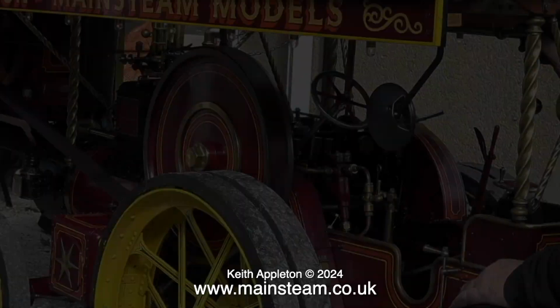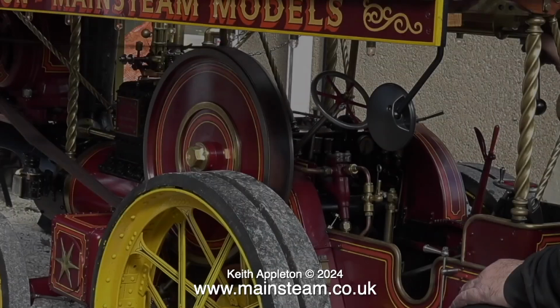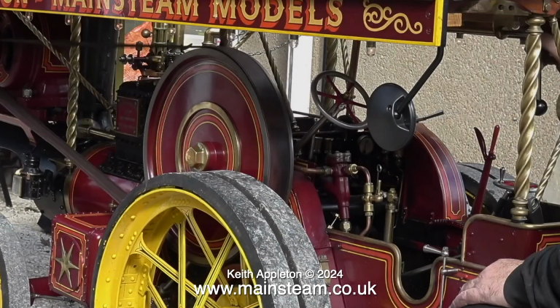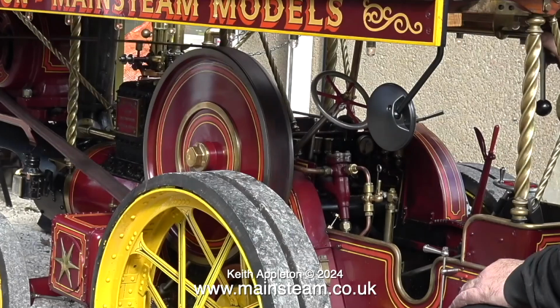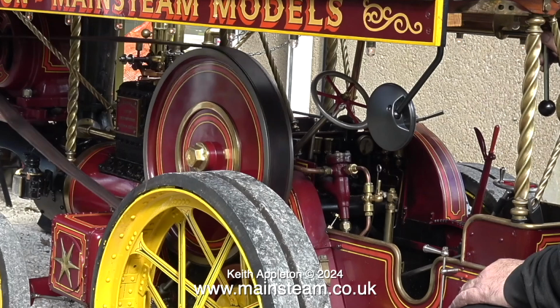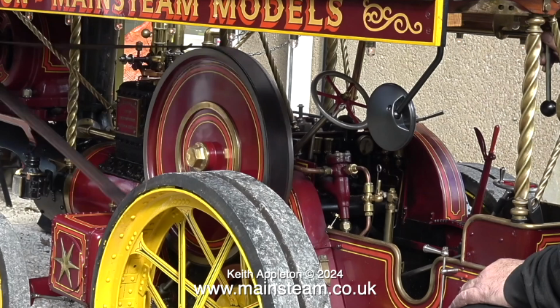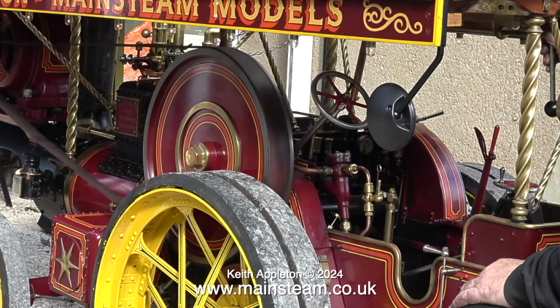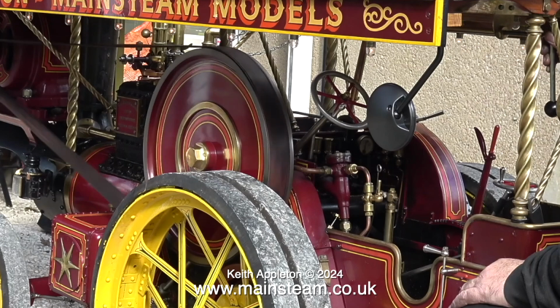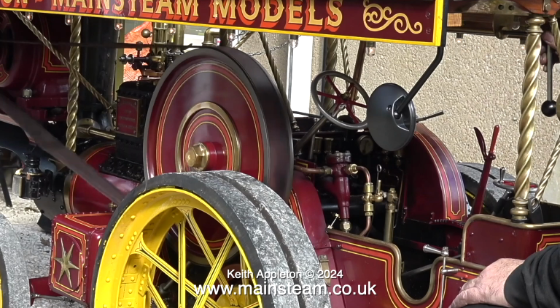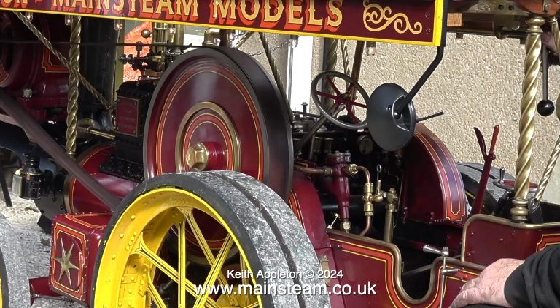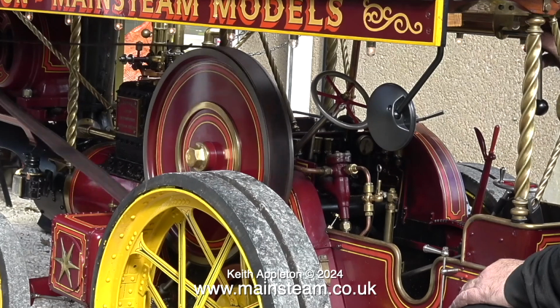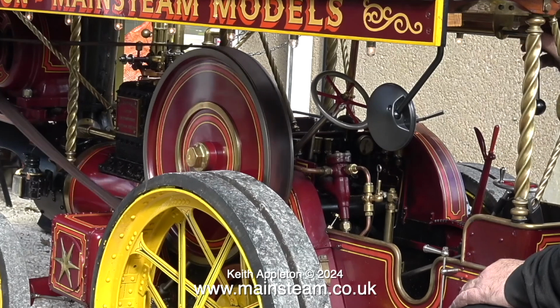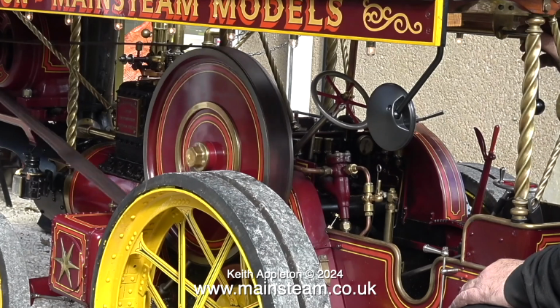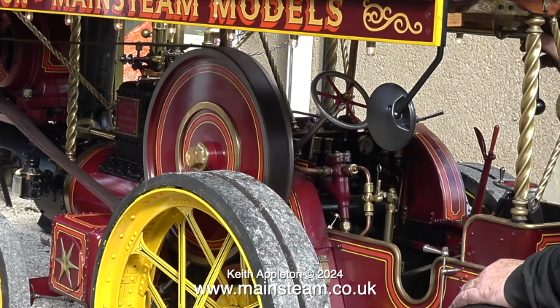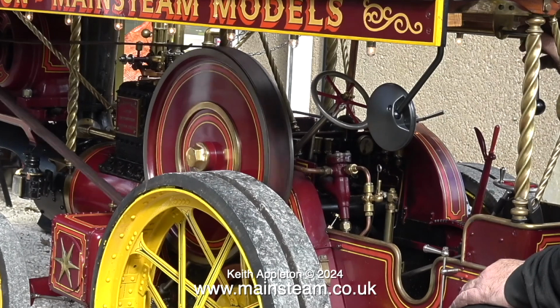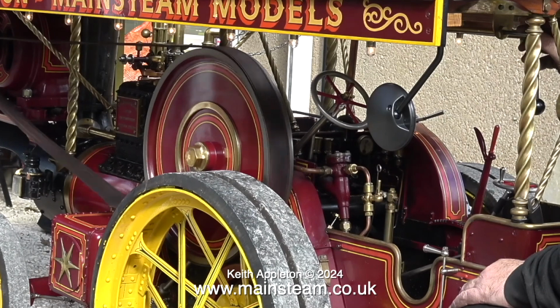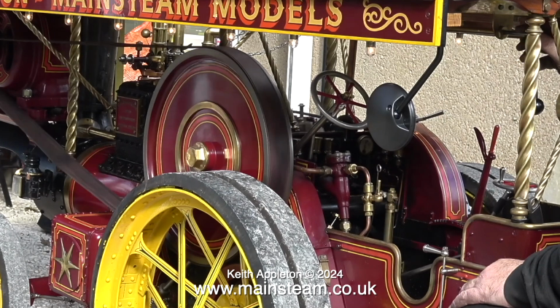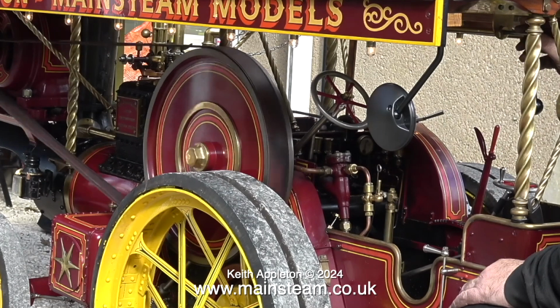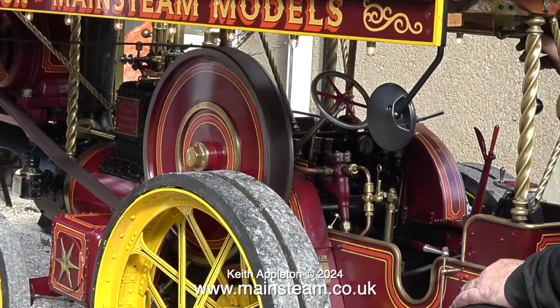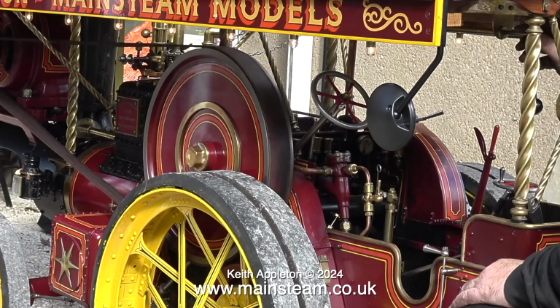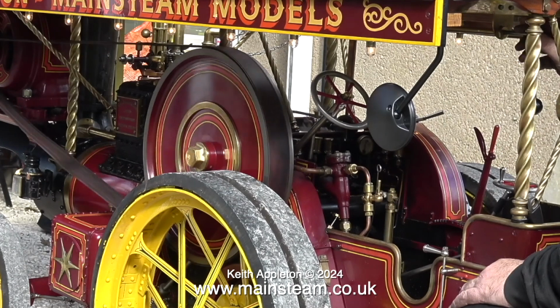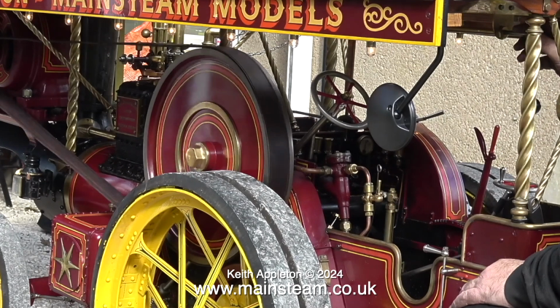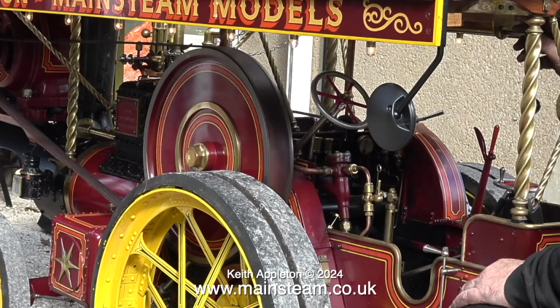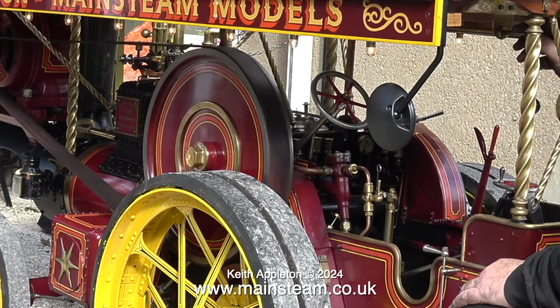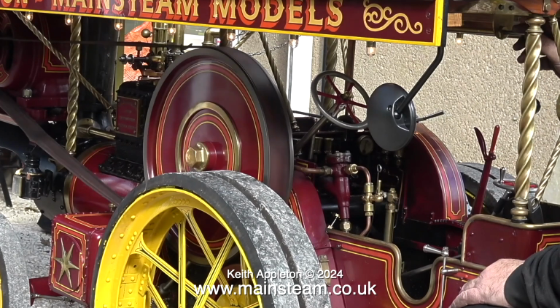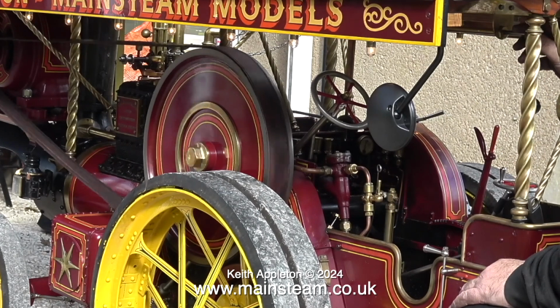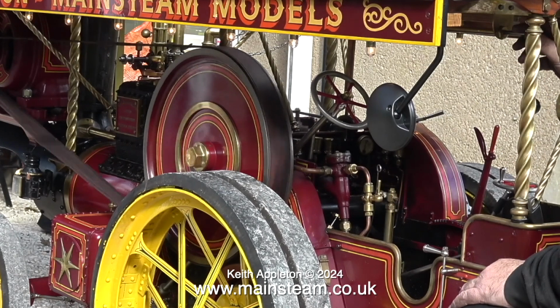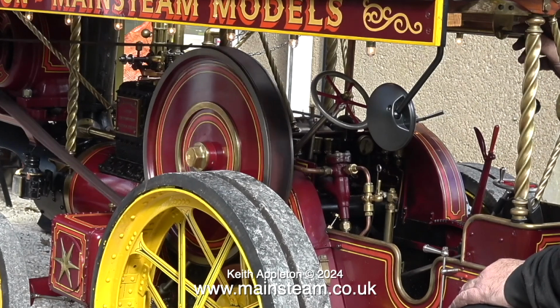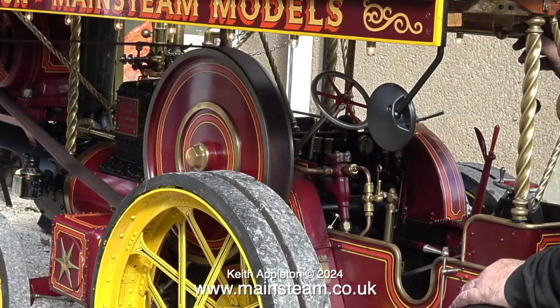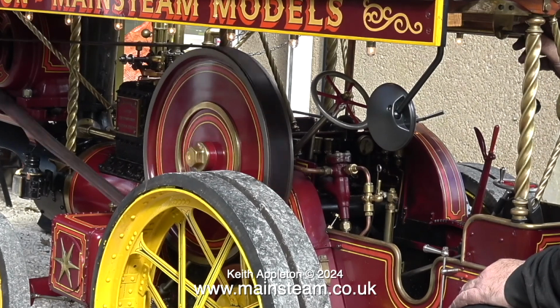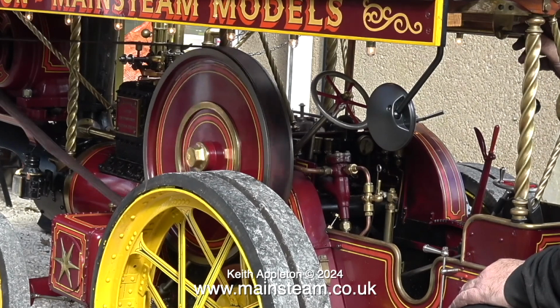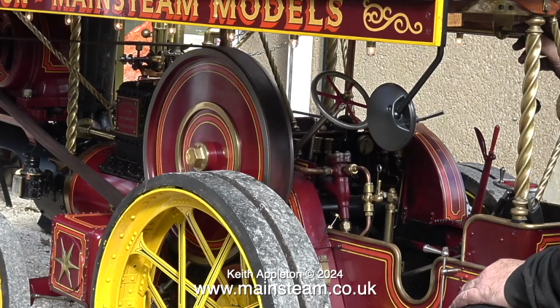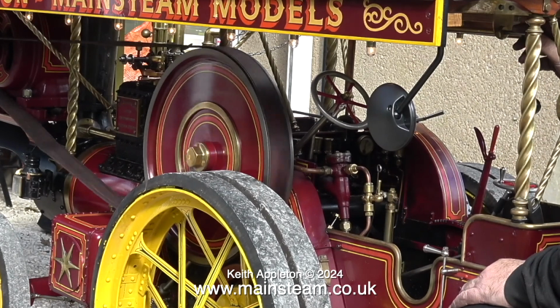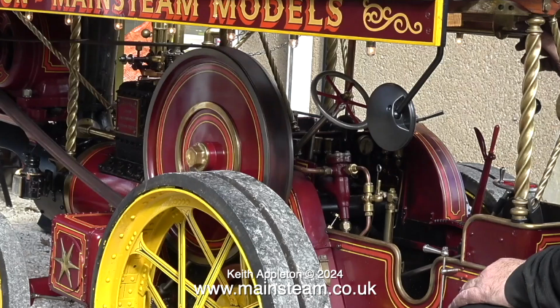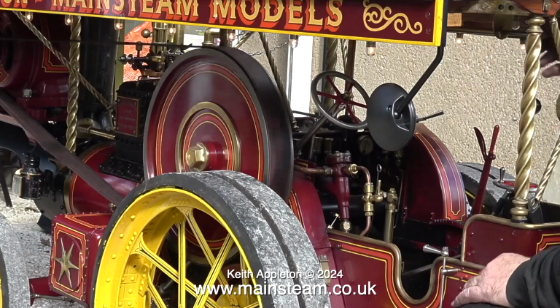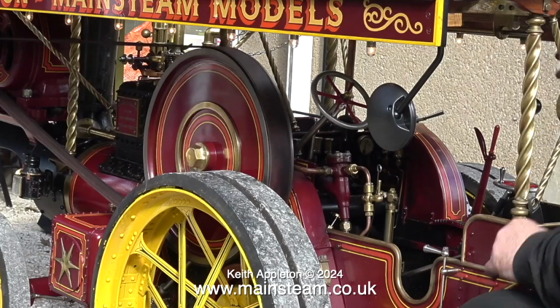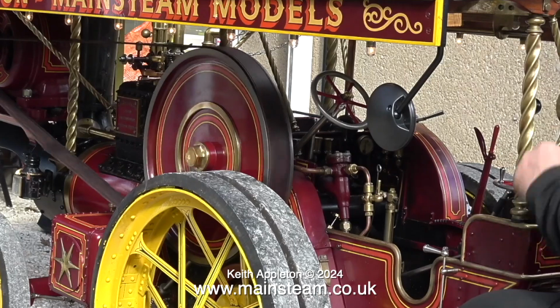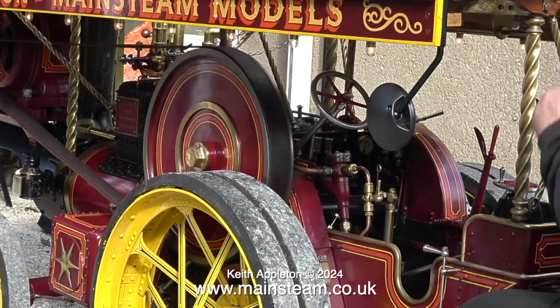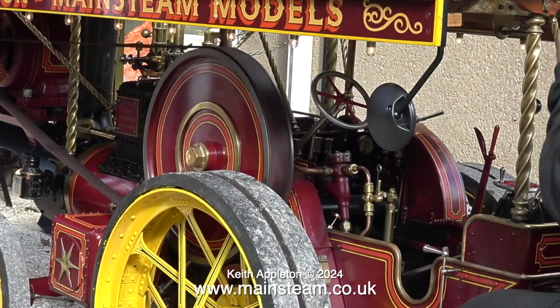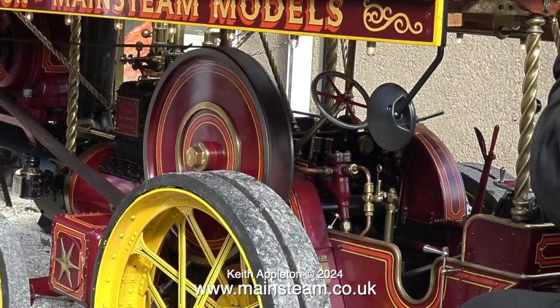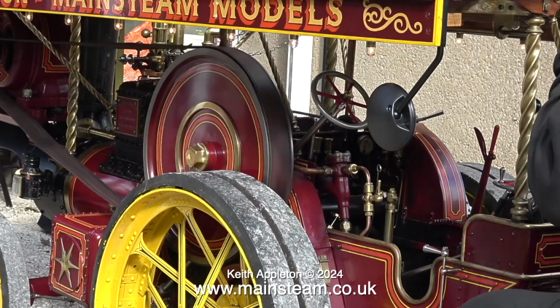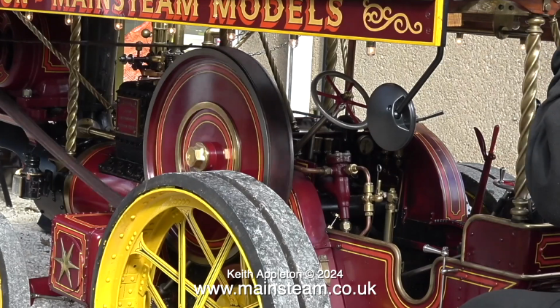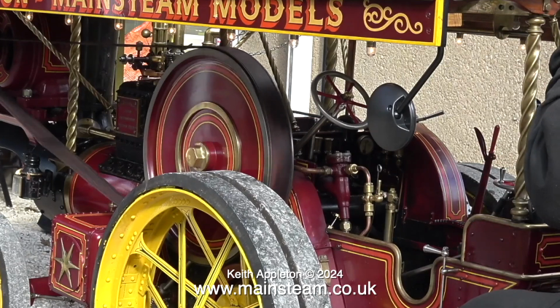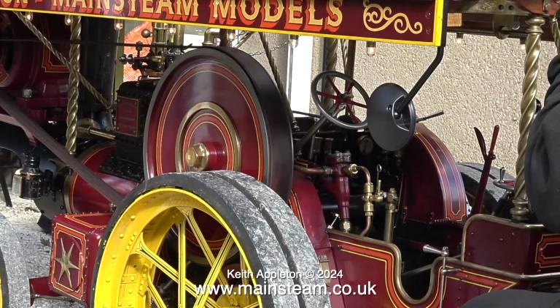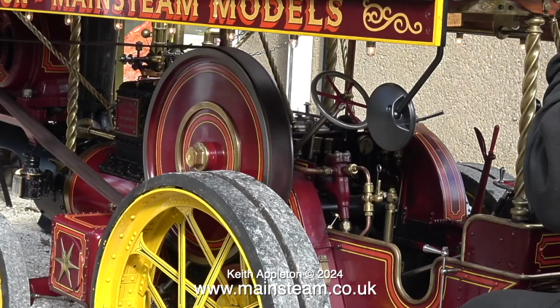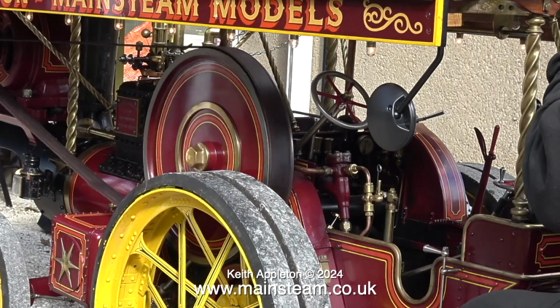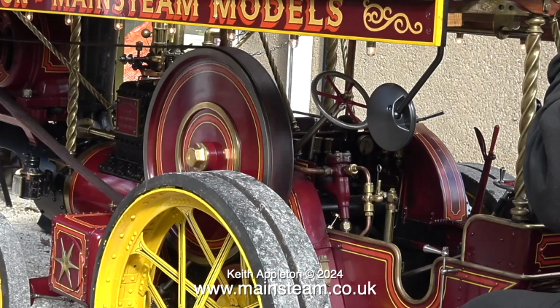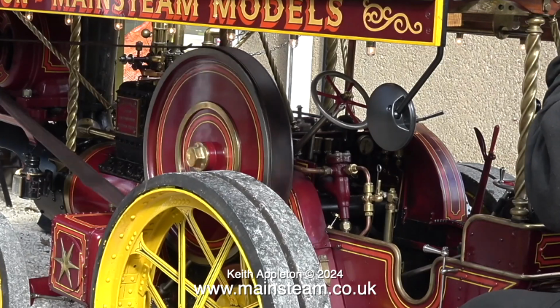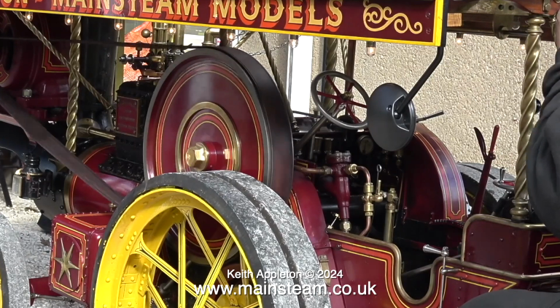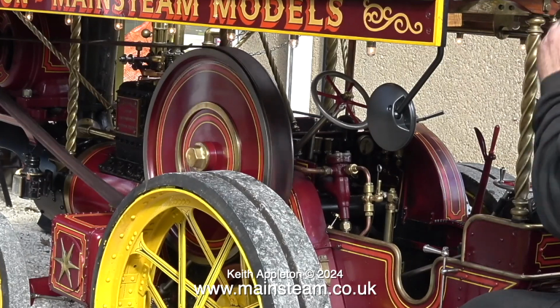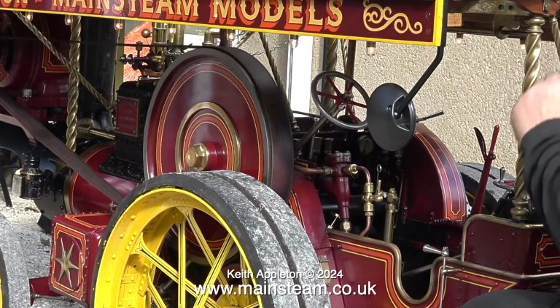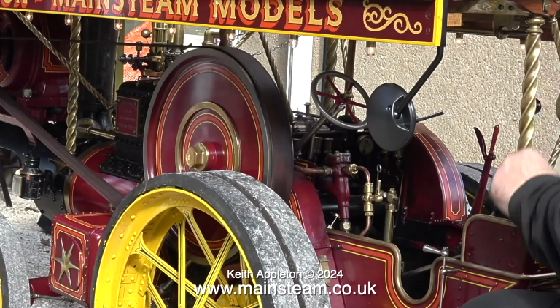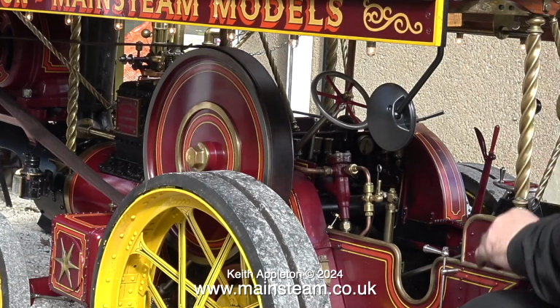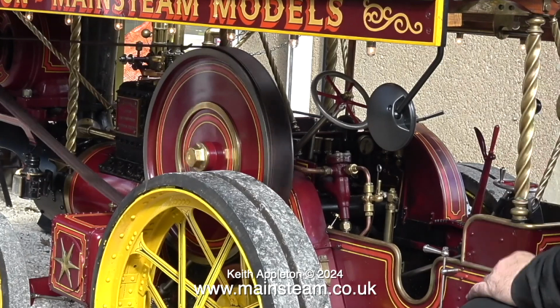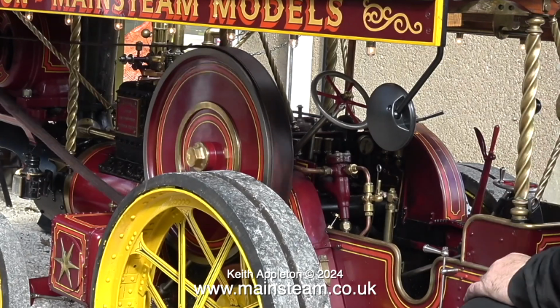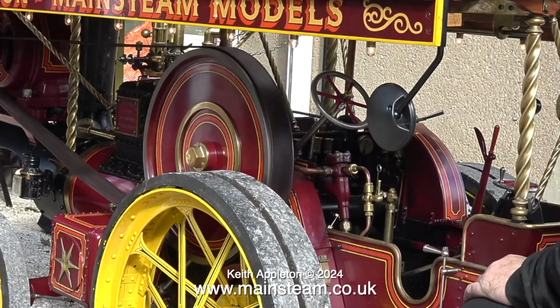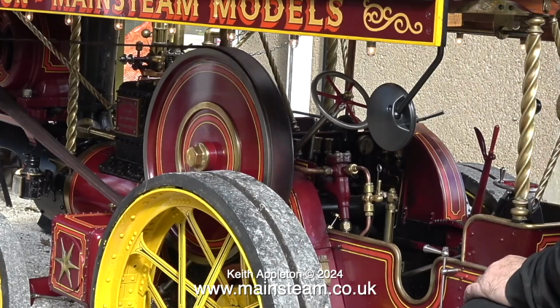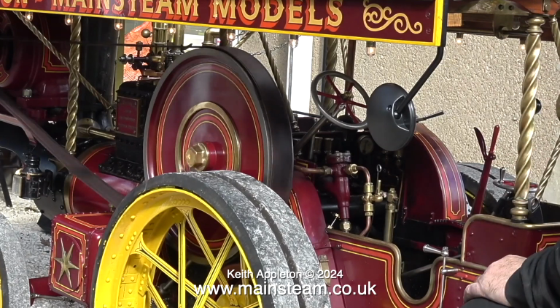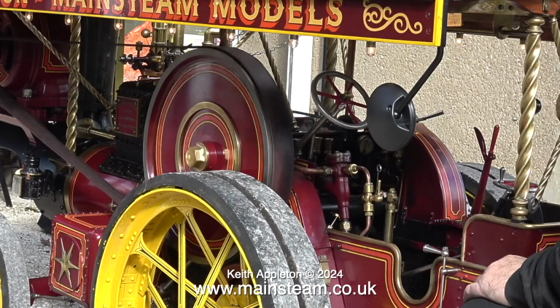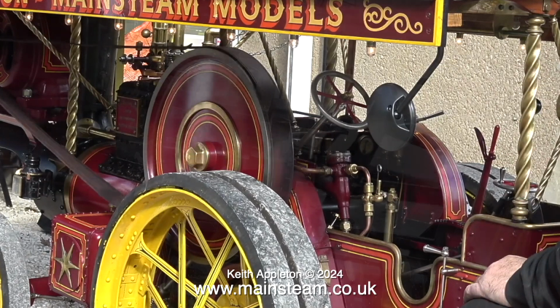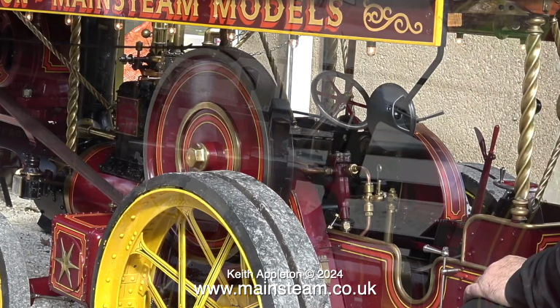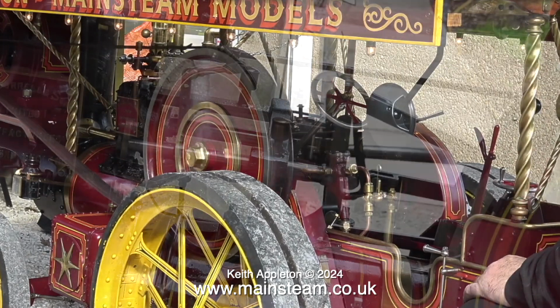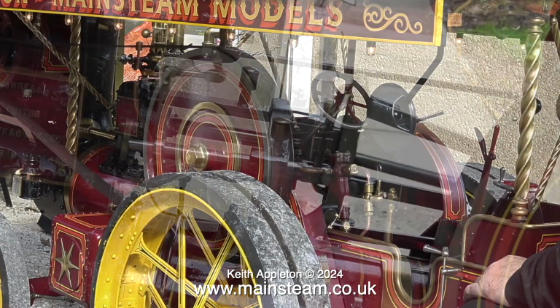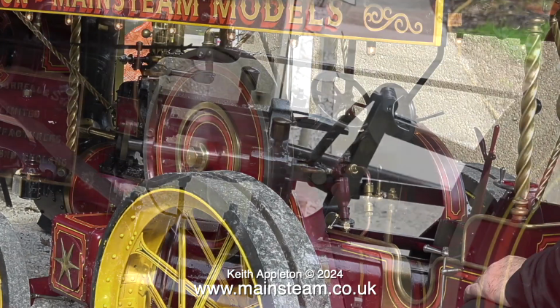This is a plaster bottle converted to a showman's engine. It's four and a half inch scale — very big and very heavy.